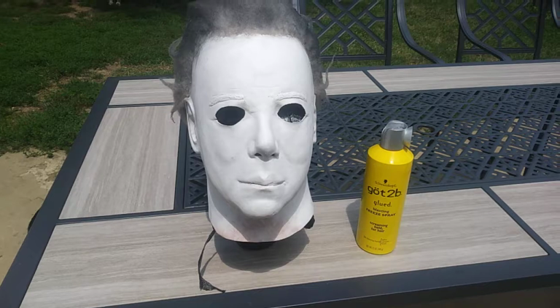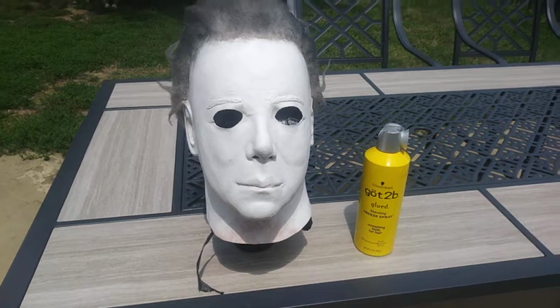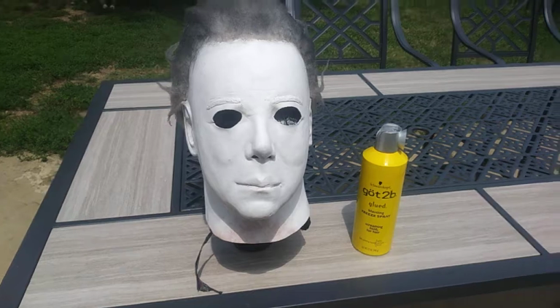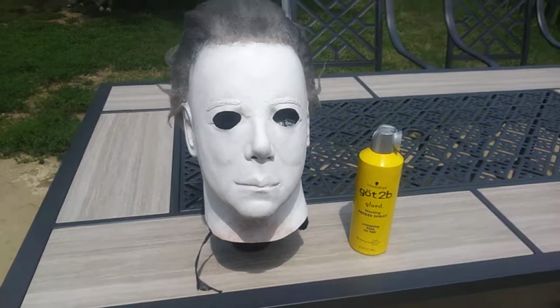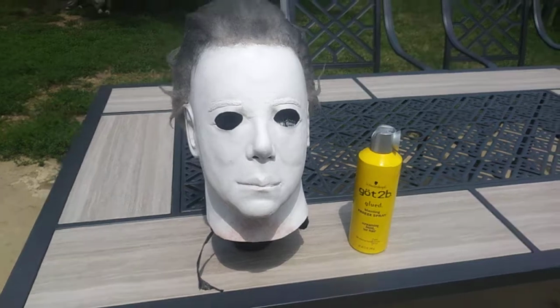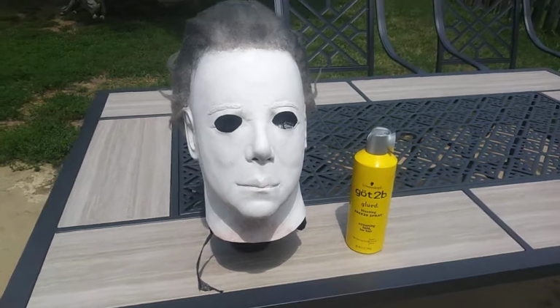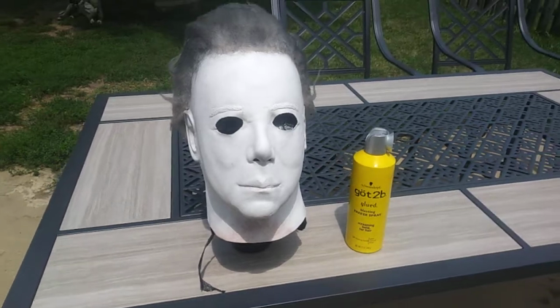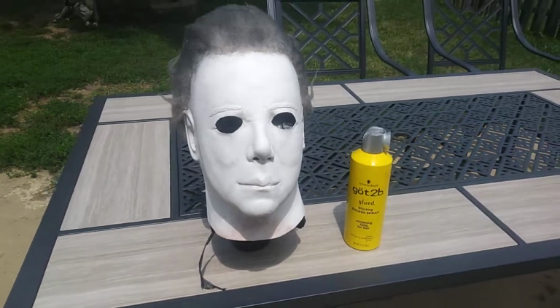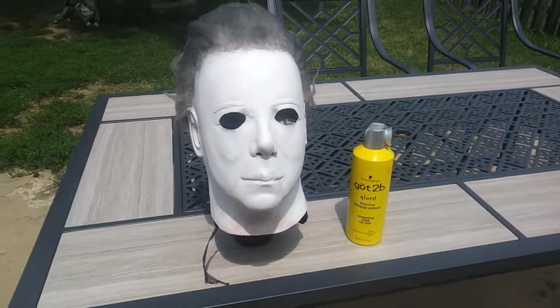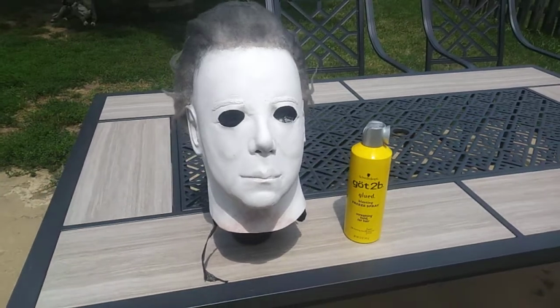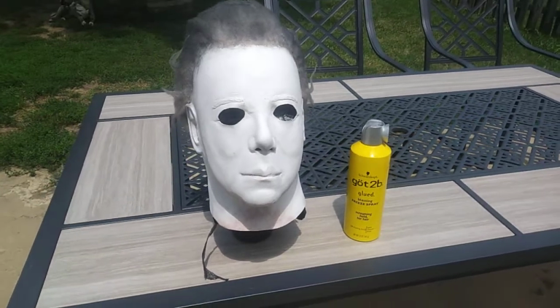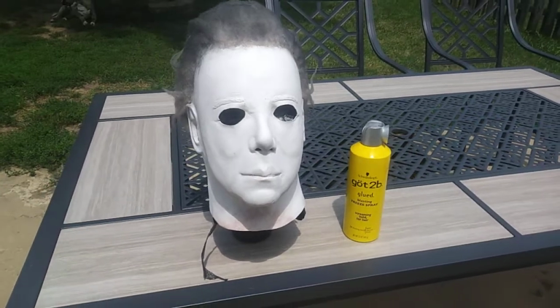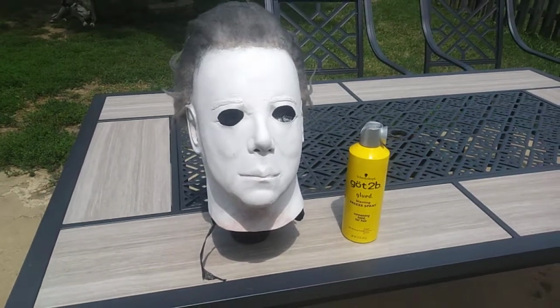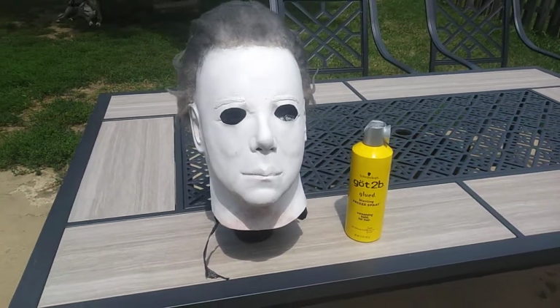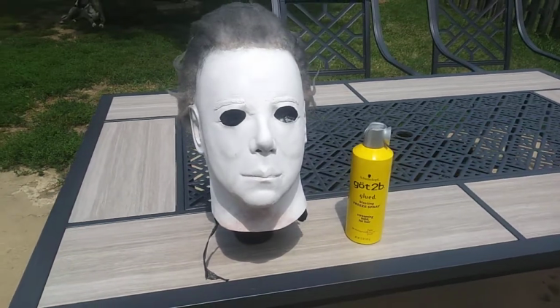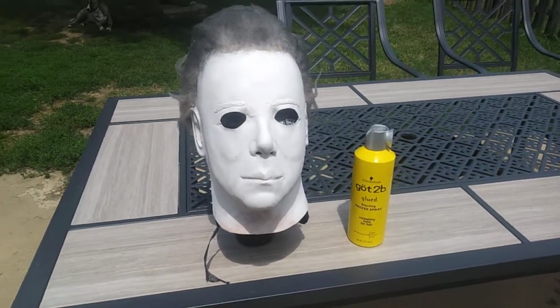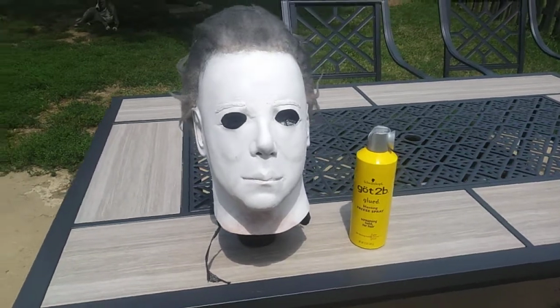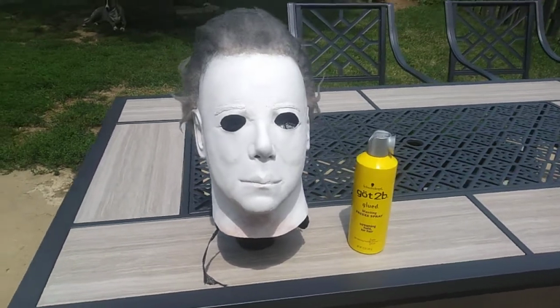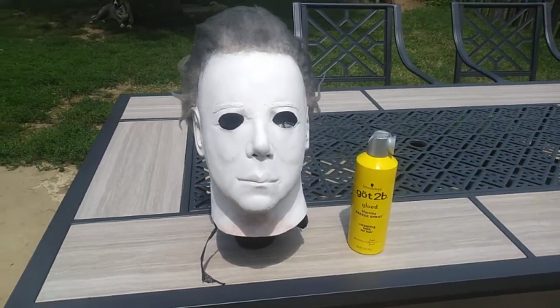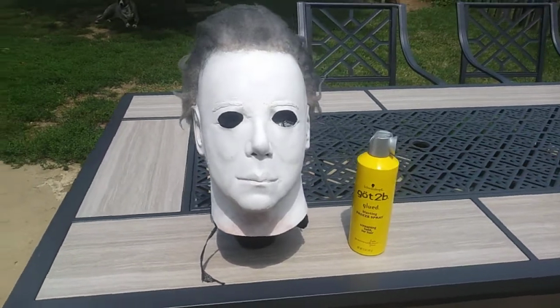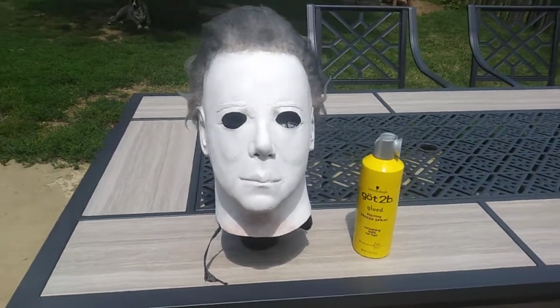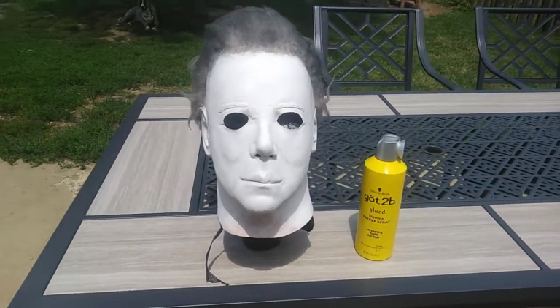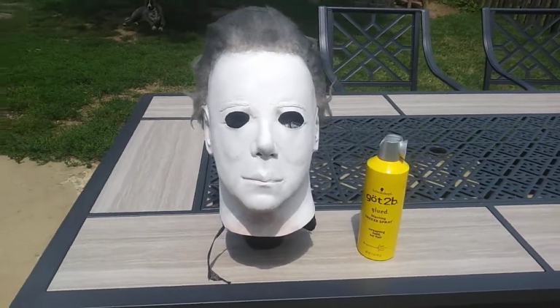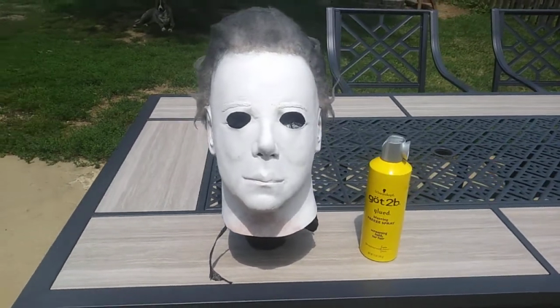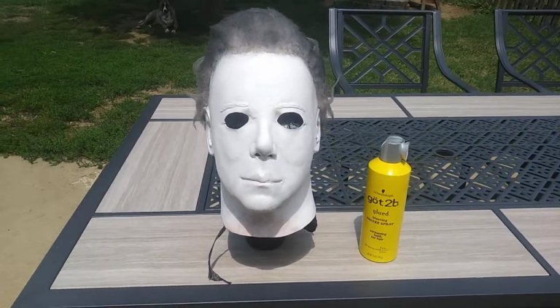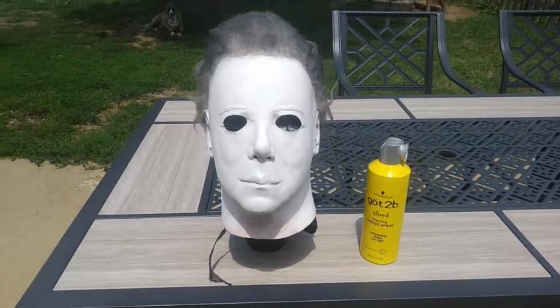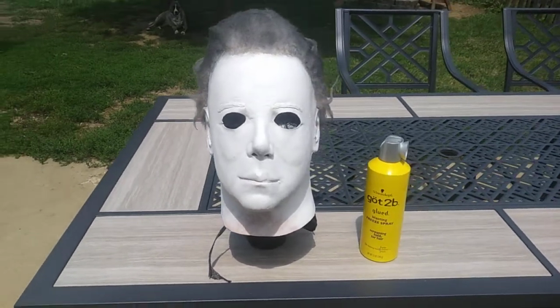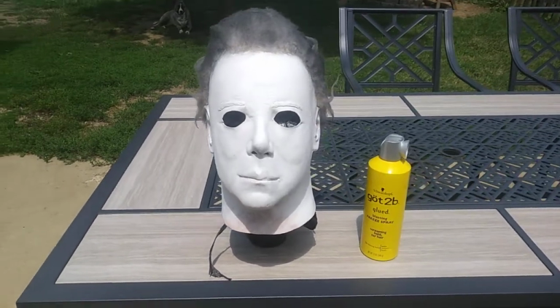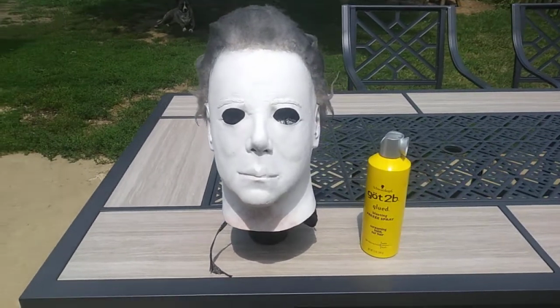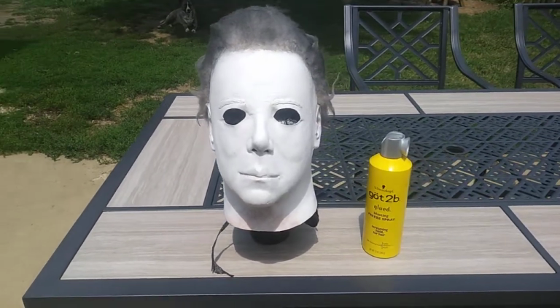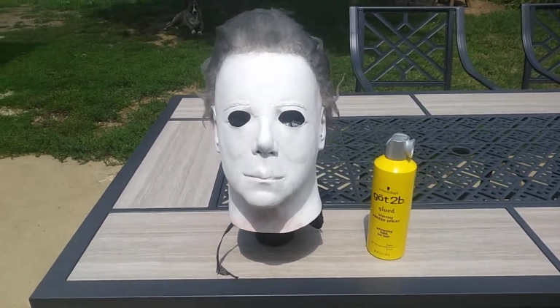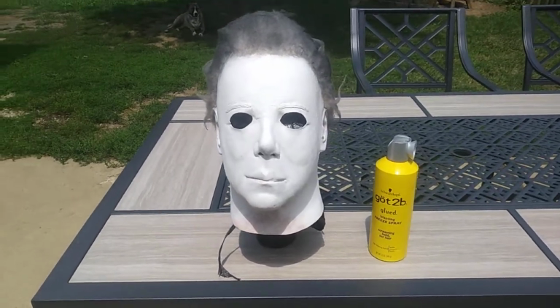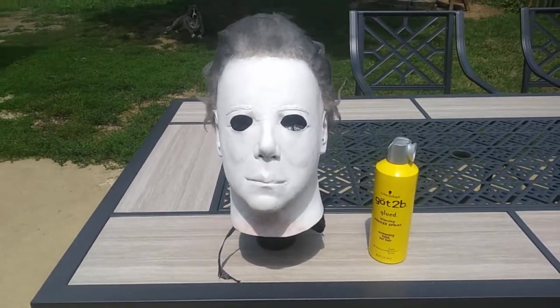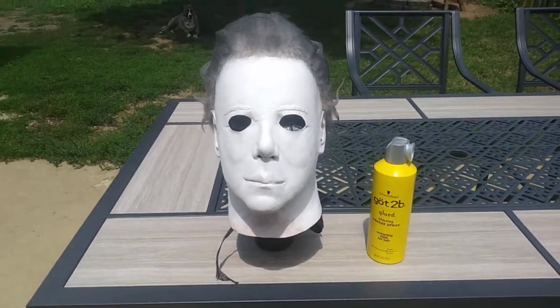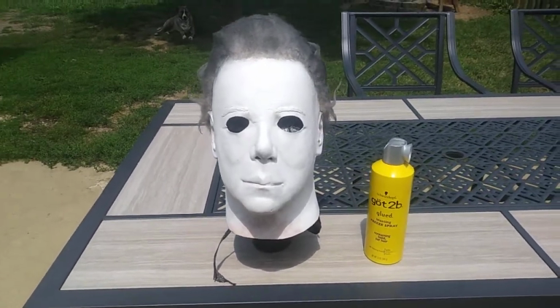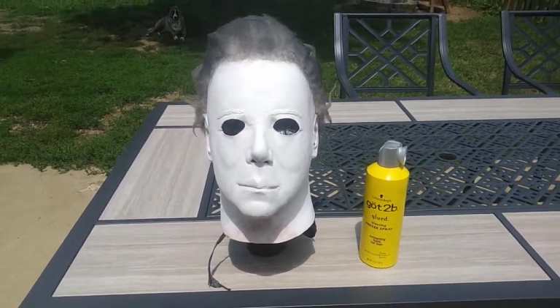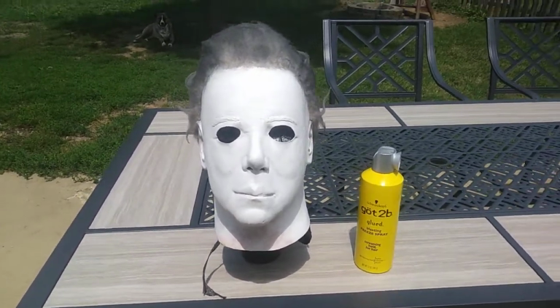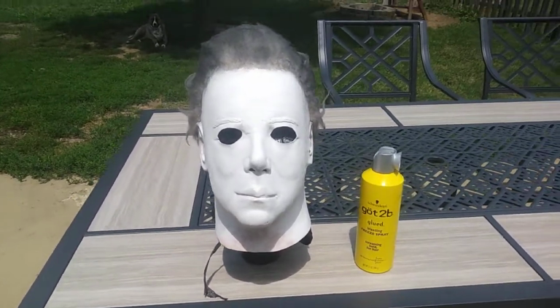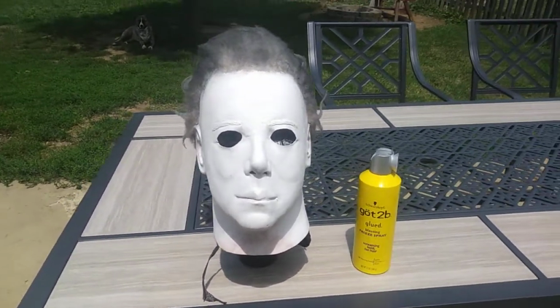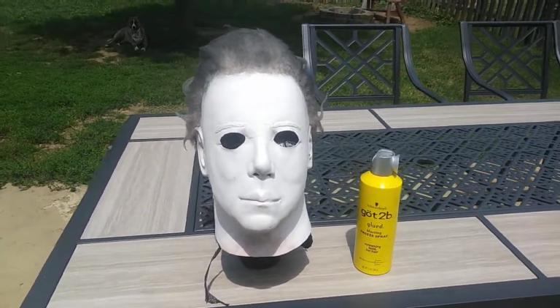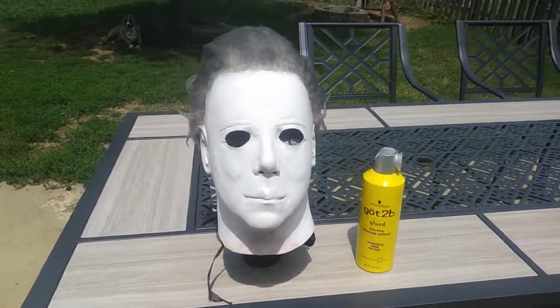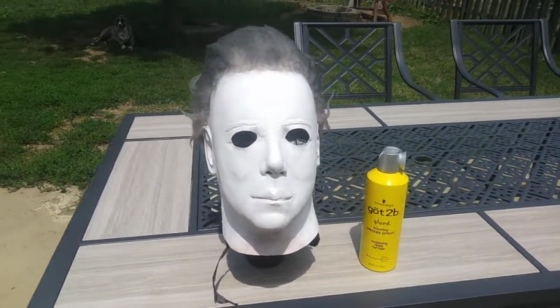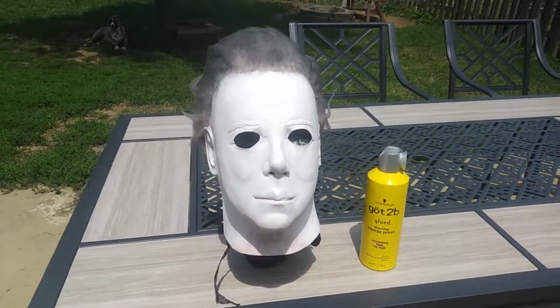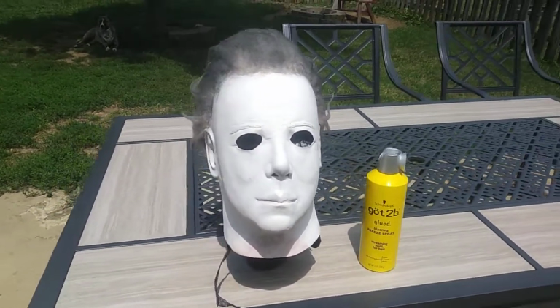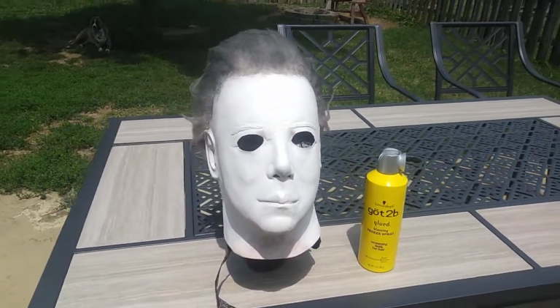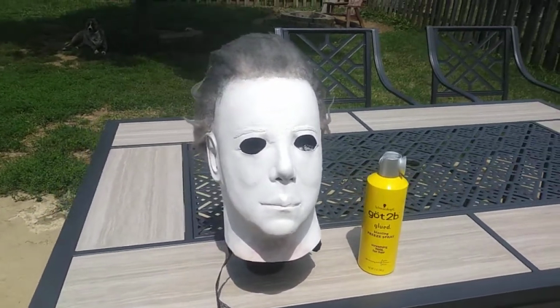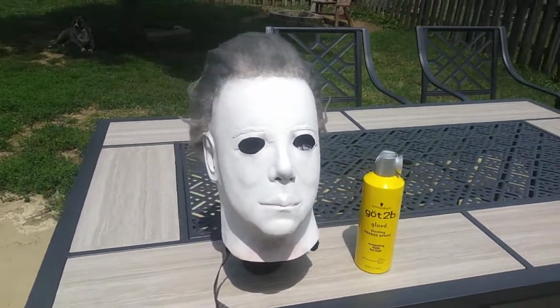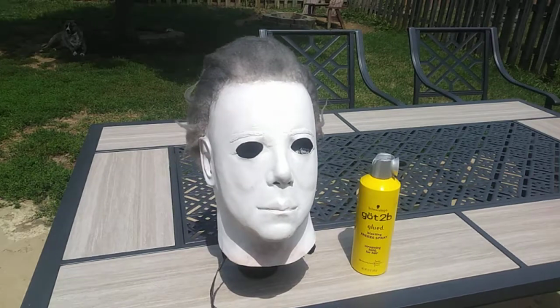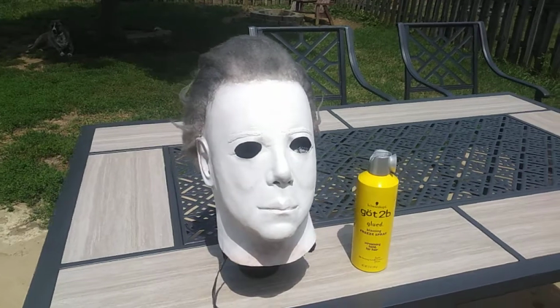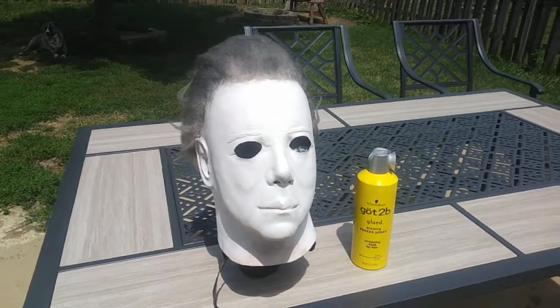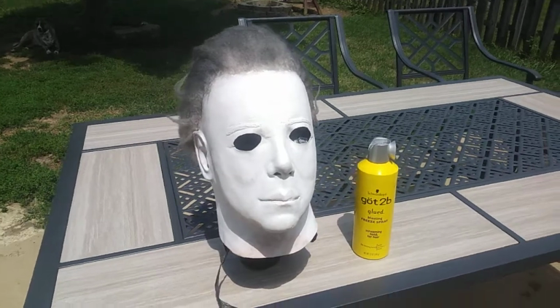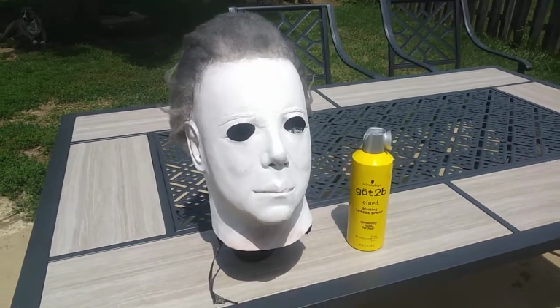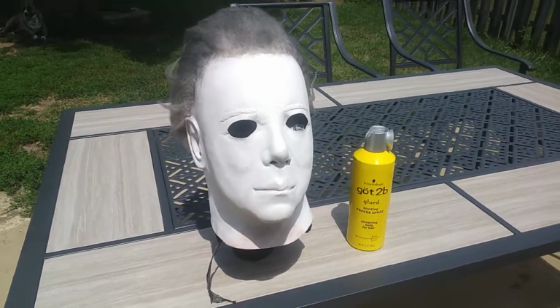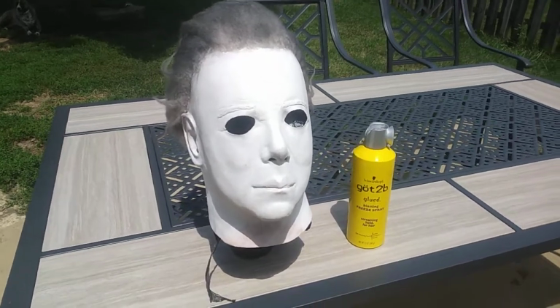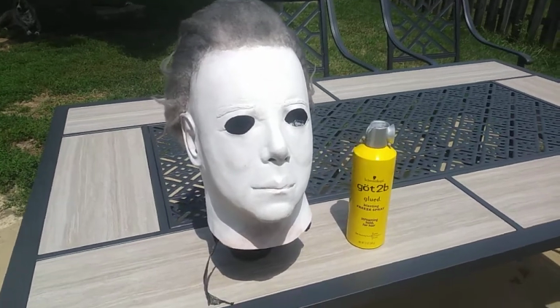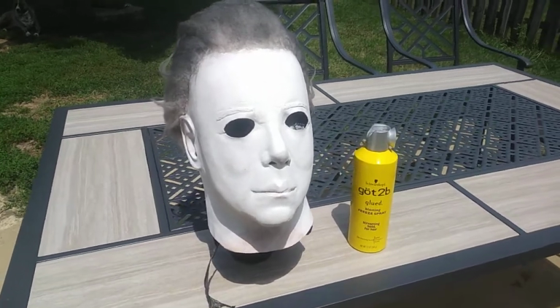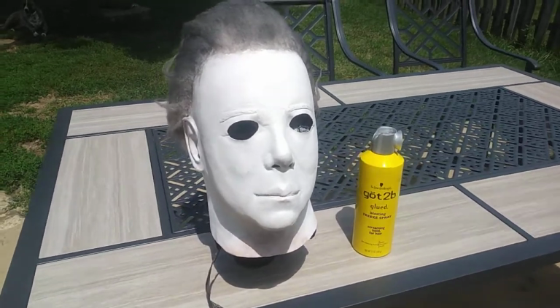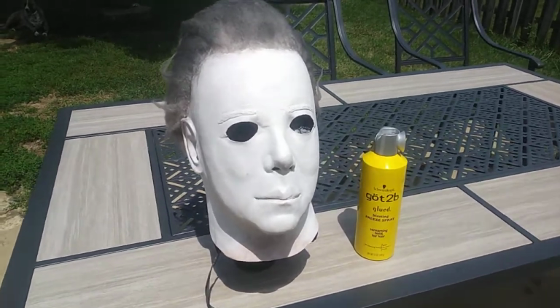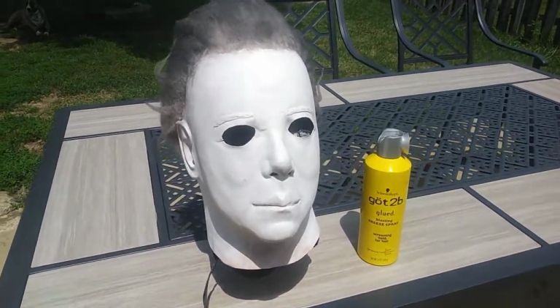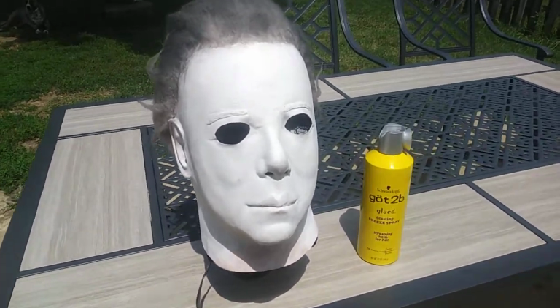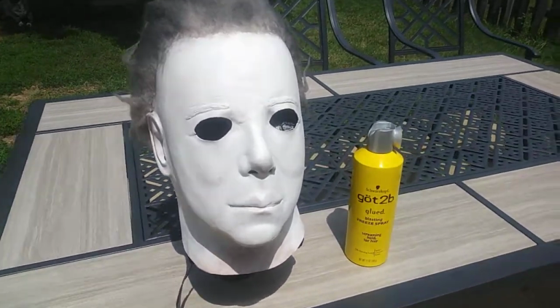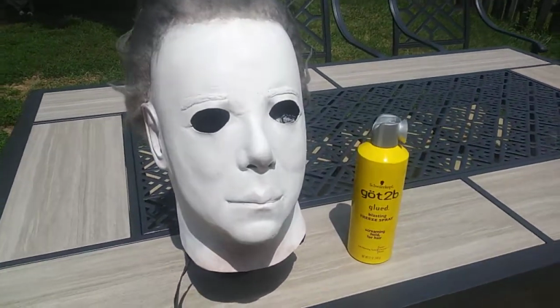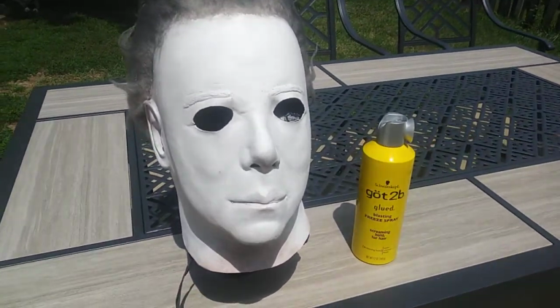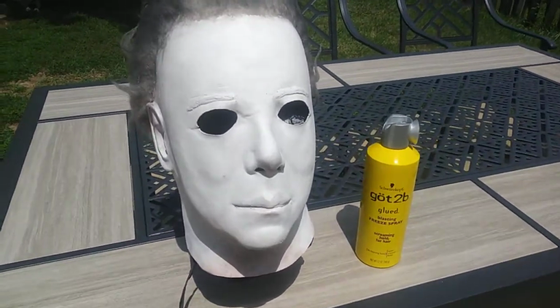Hello YouTube. I am back with my second Kirk conversion.